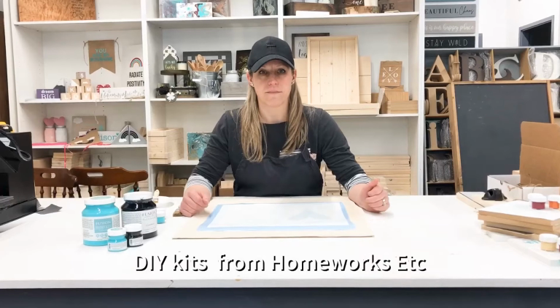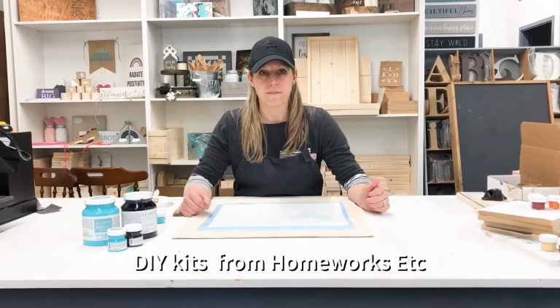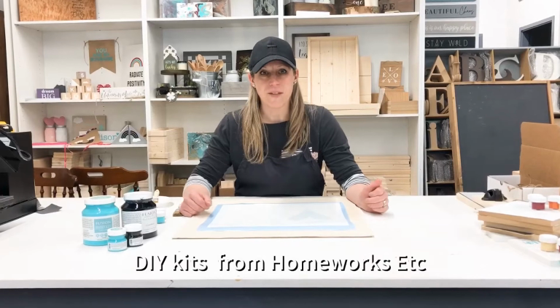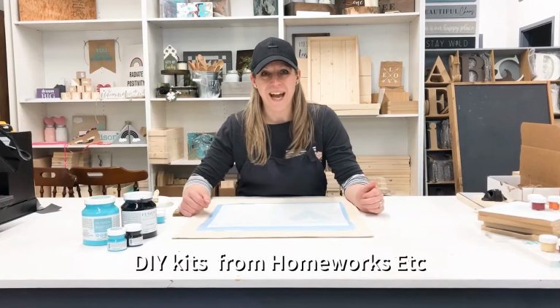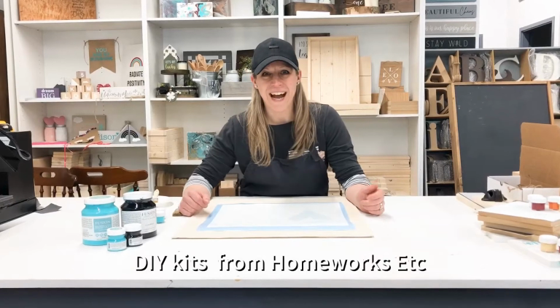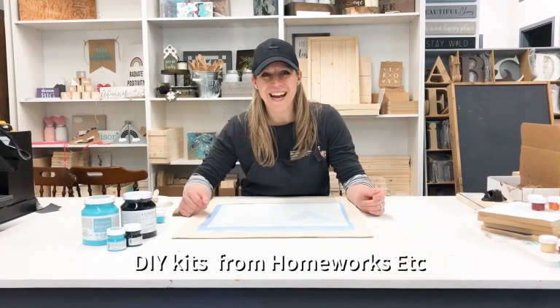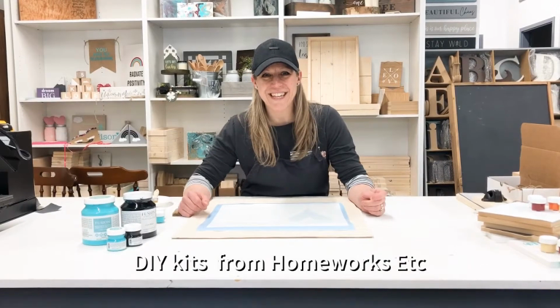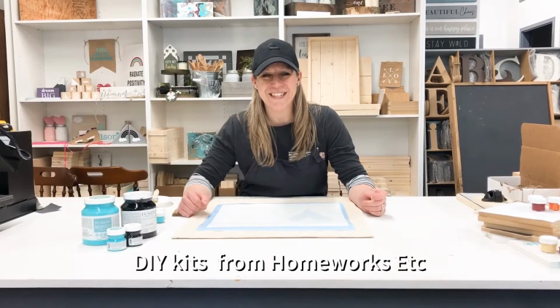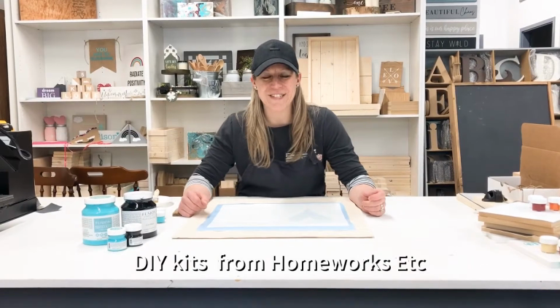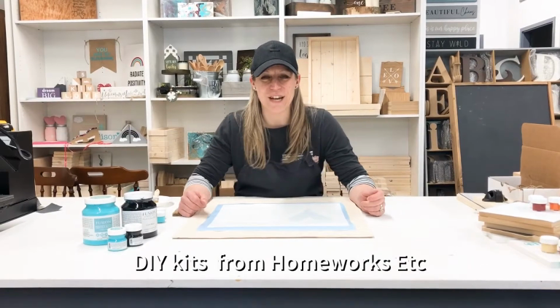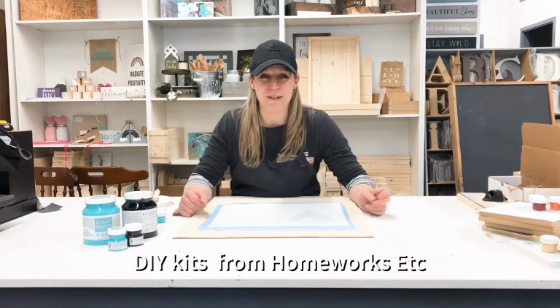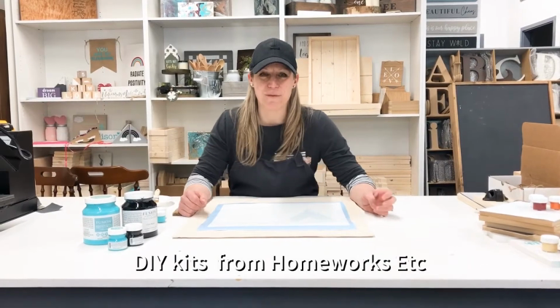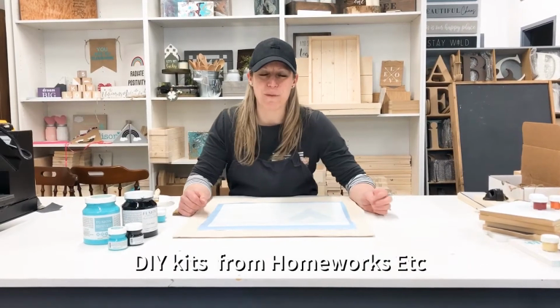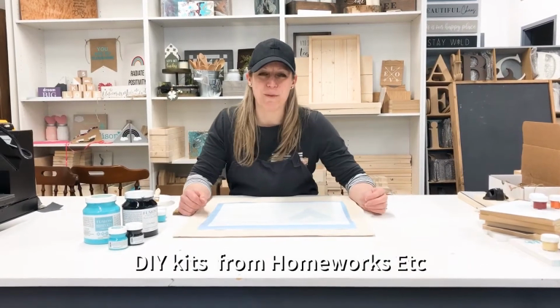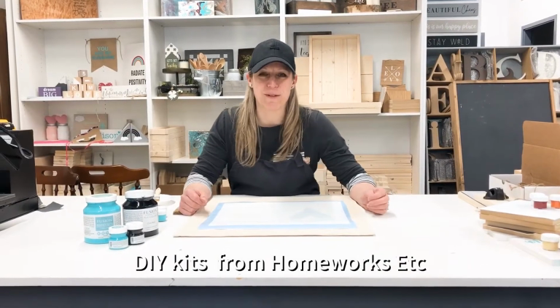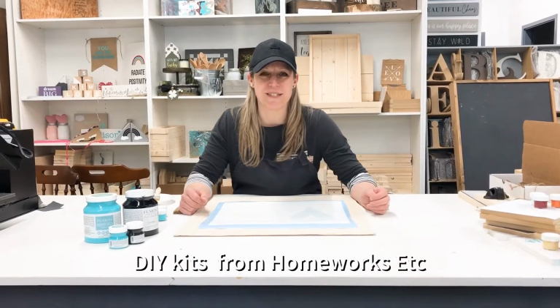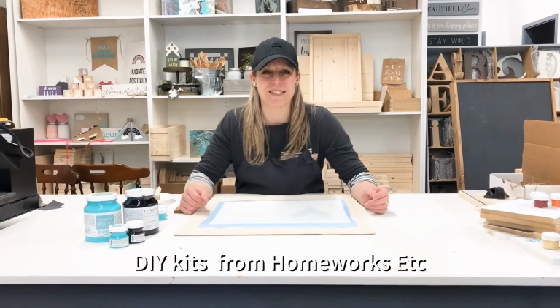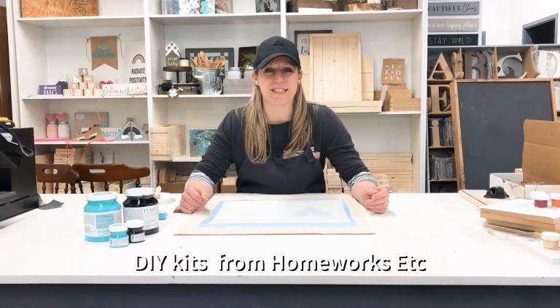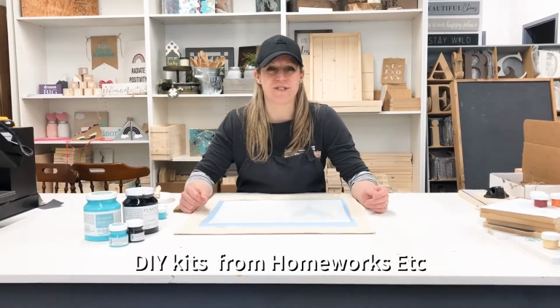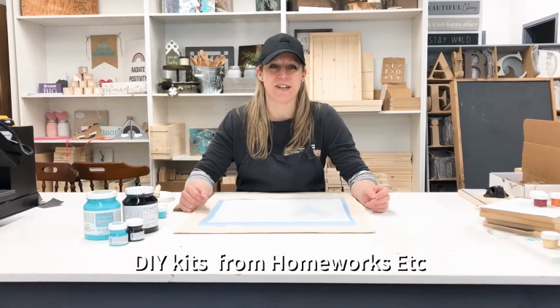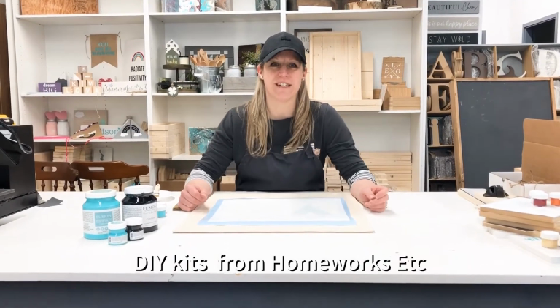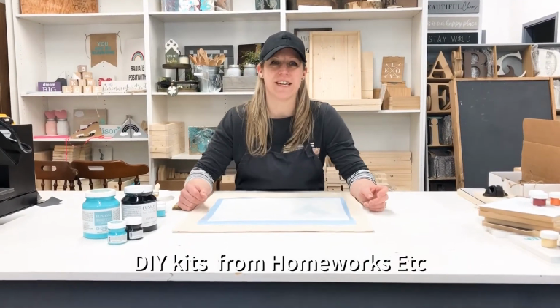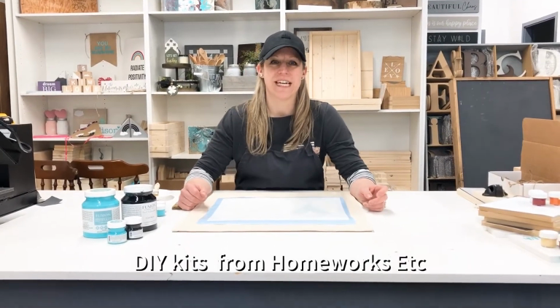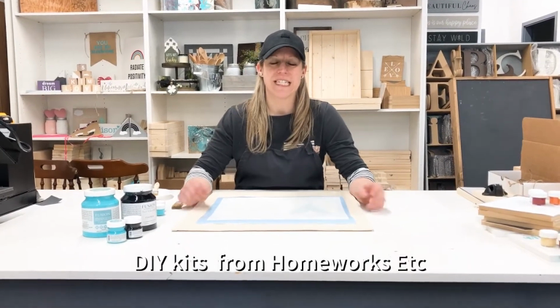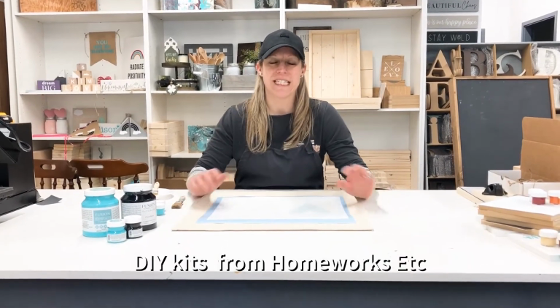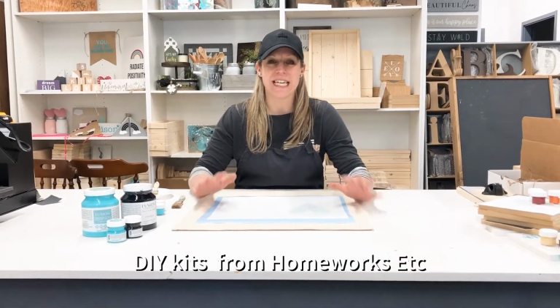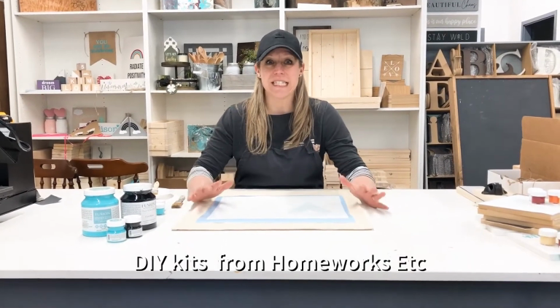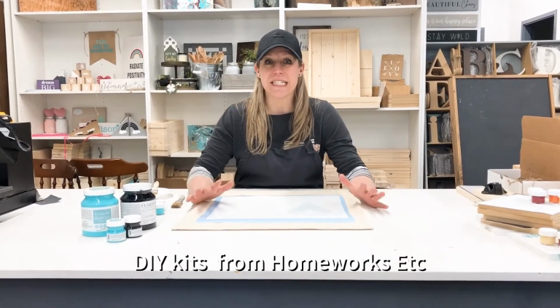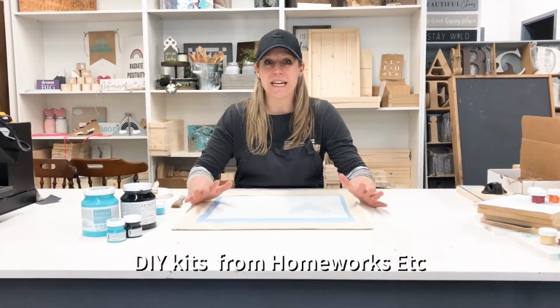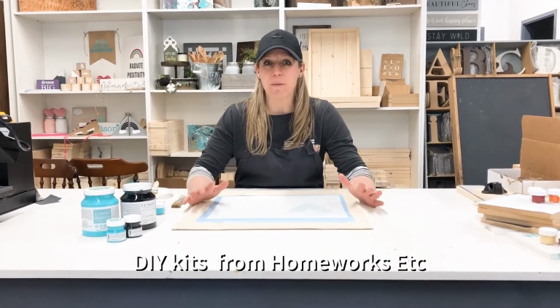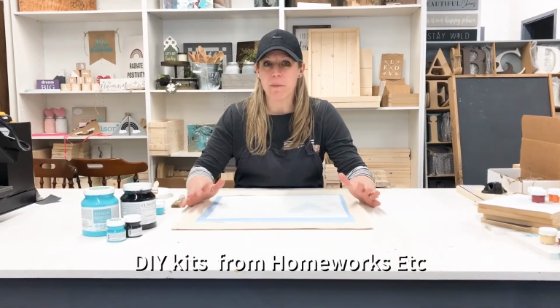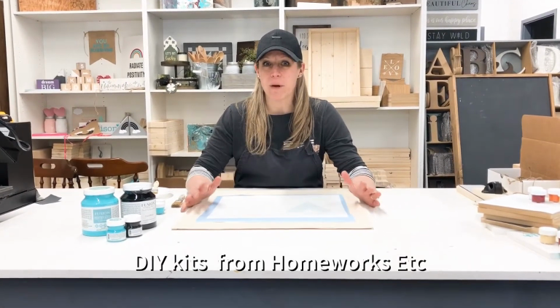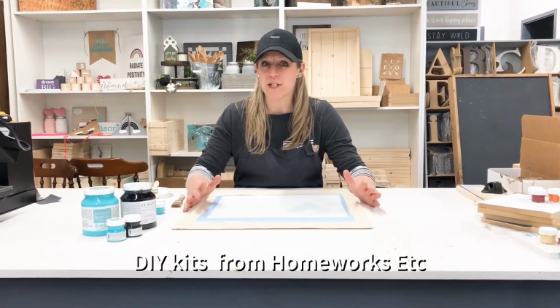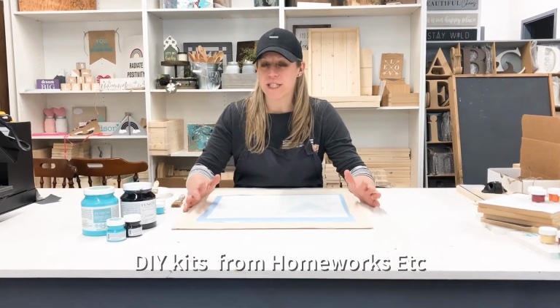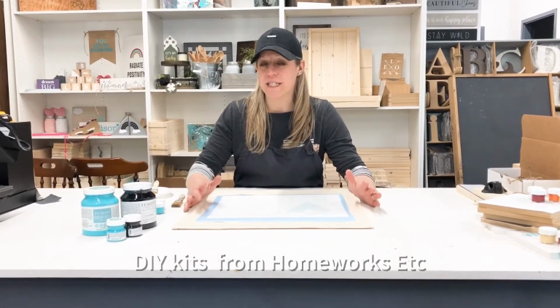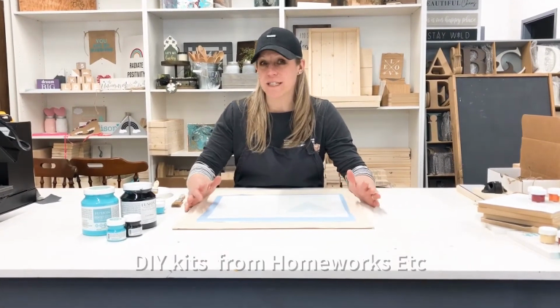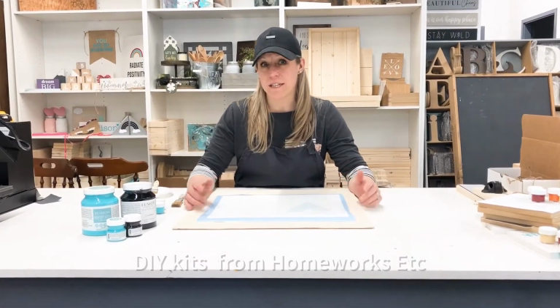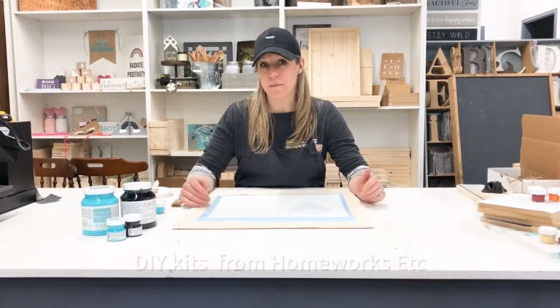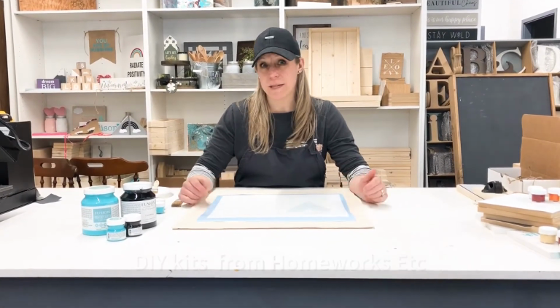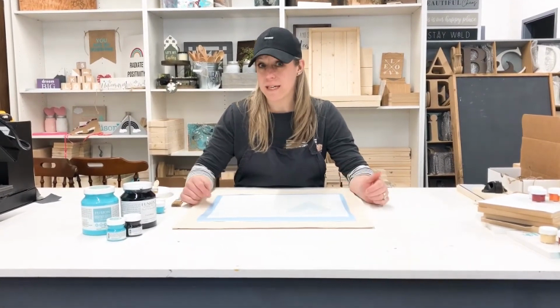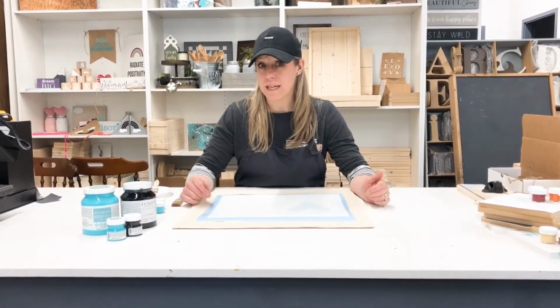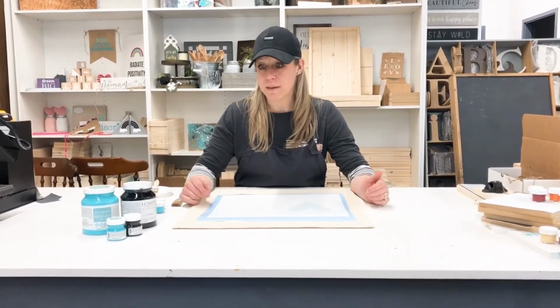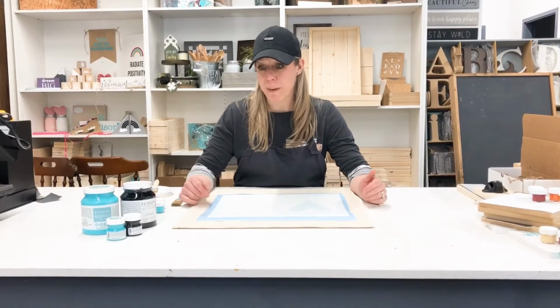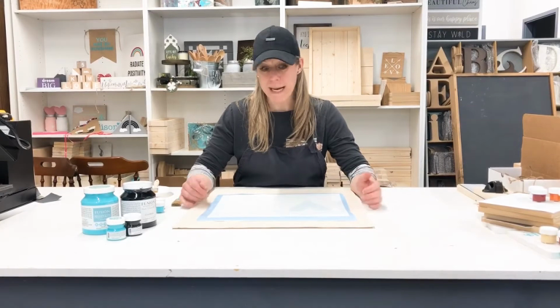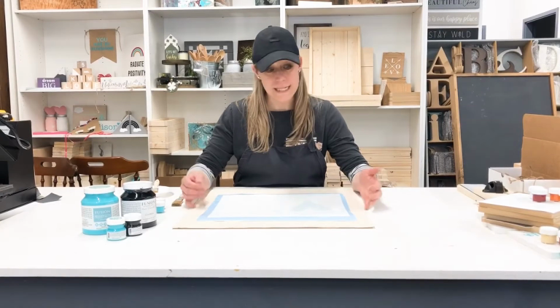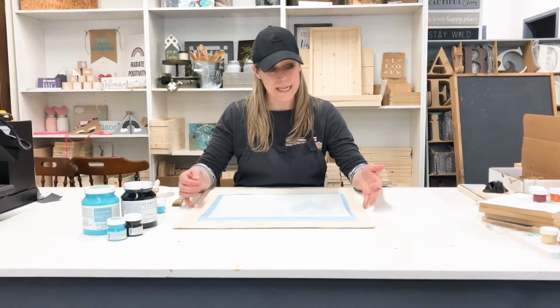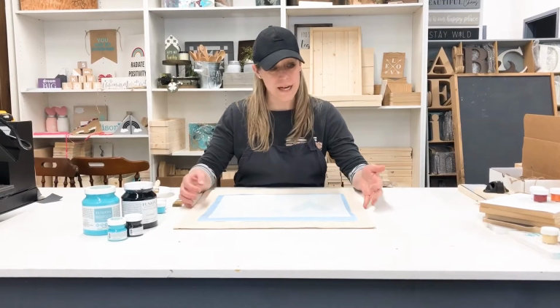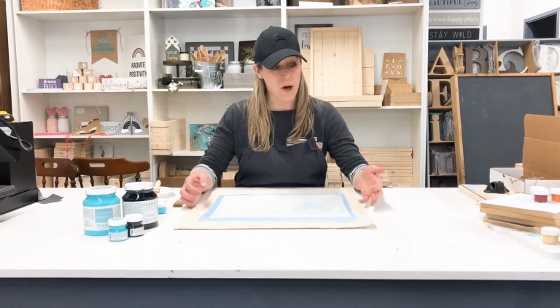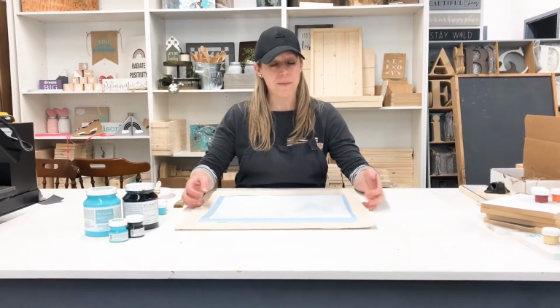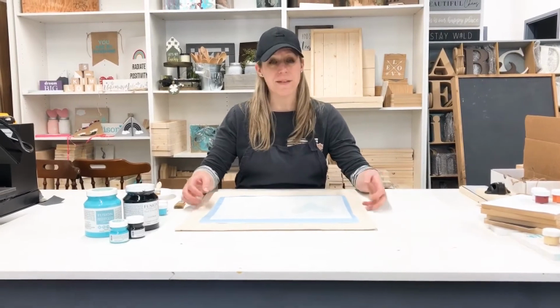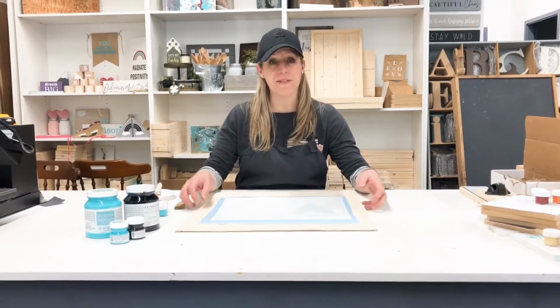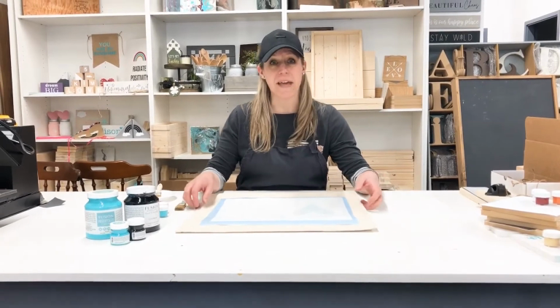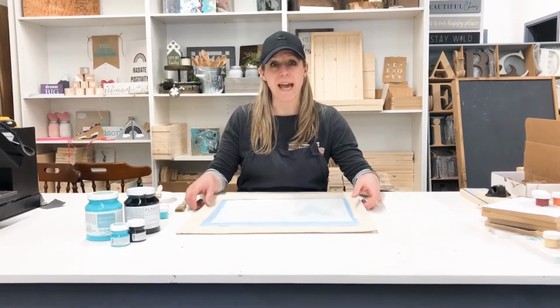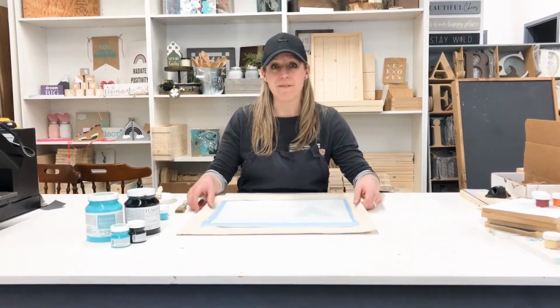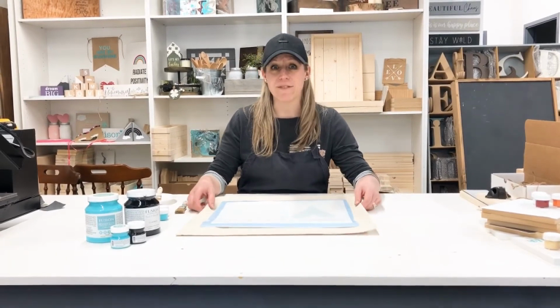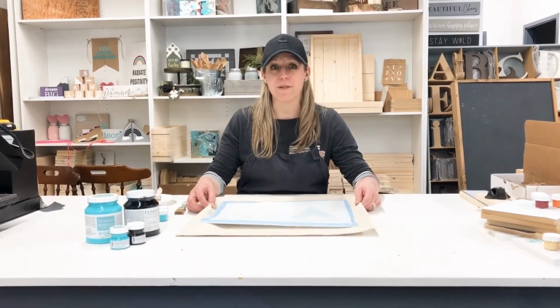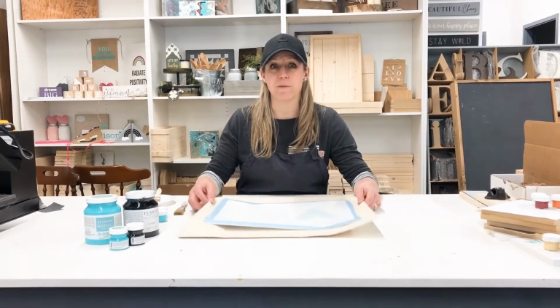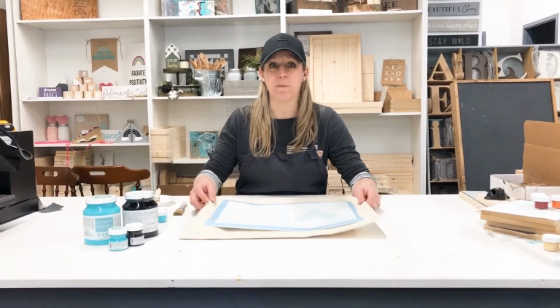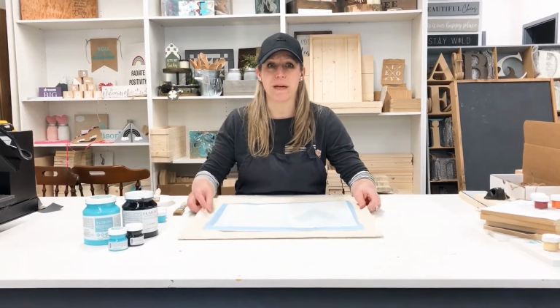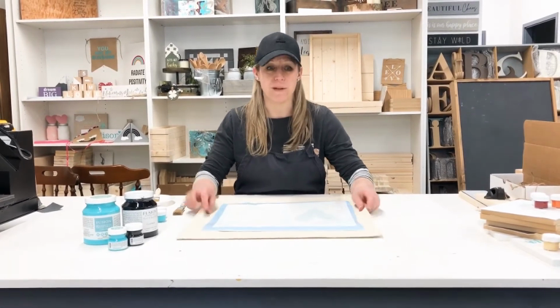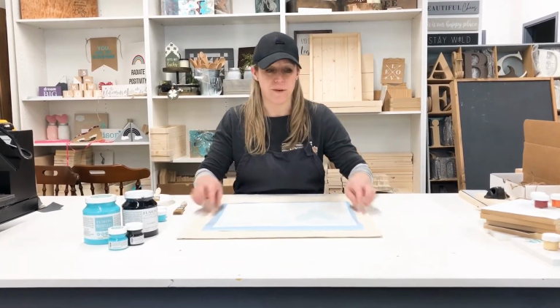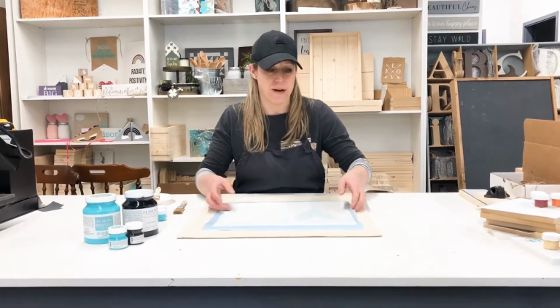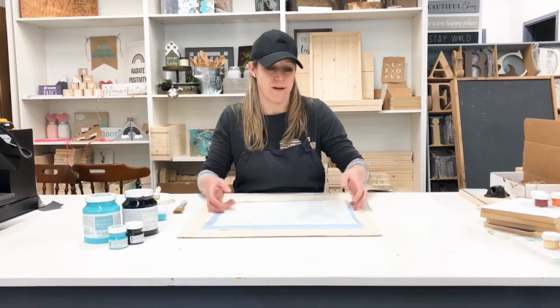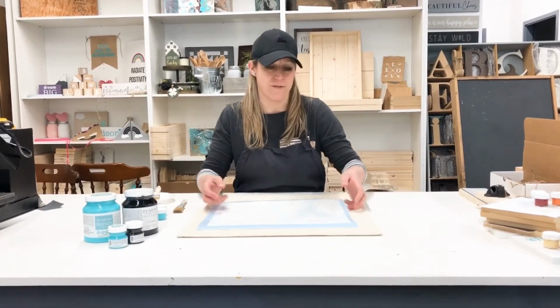Hi there, it's Jacqueline from Homeworks Etc. Today's DIY project is going to be painting on this canvas pillow cover.